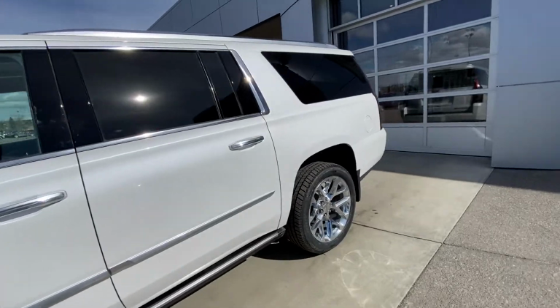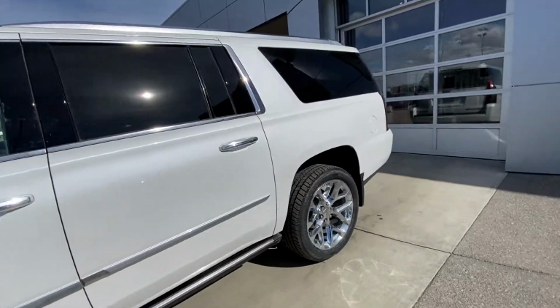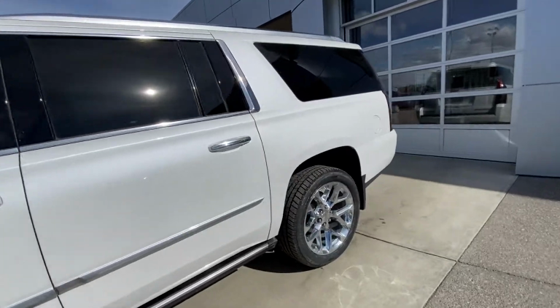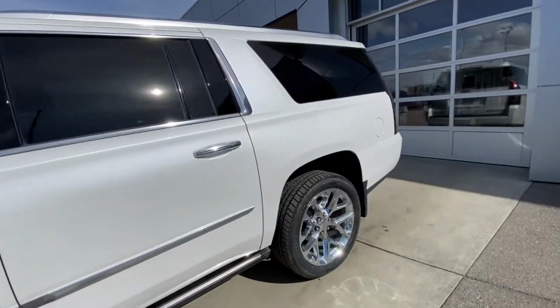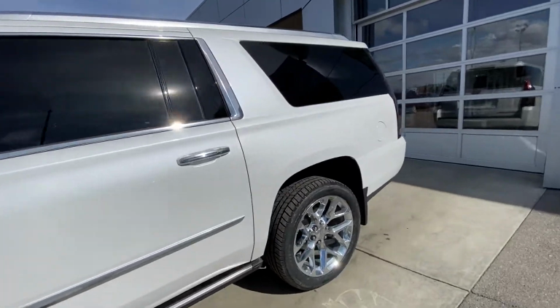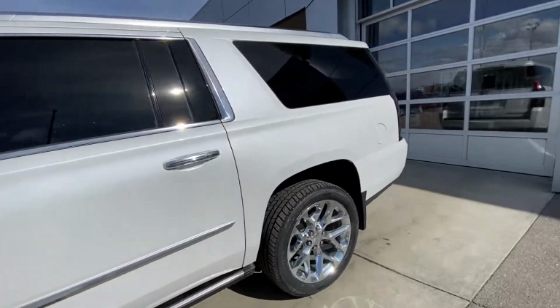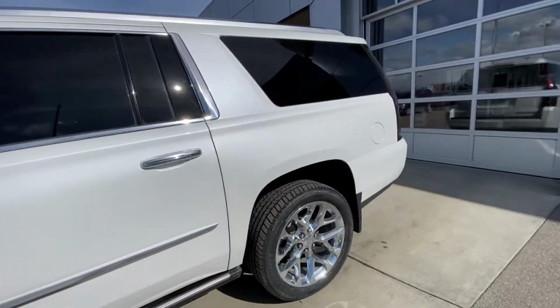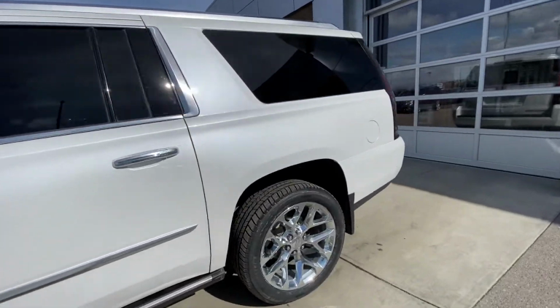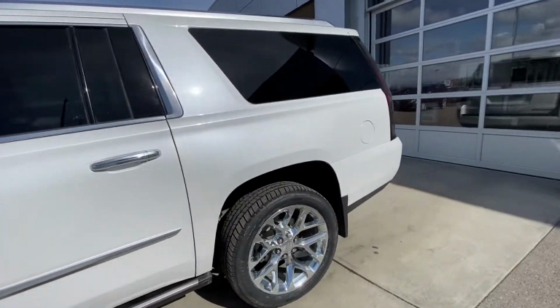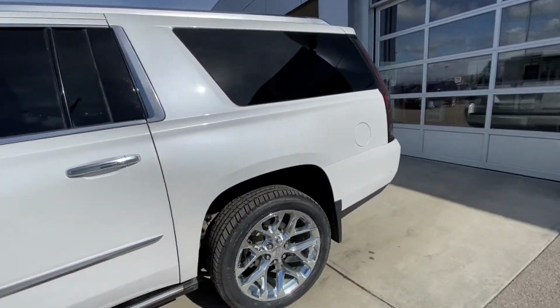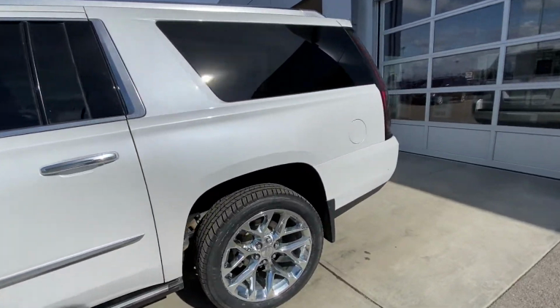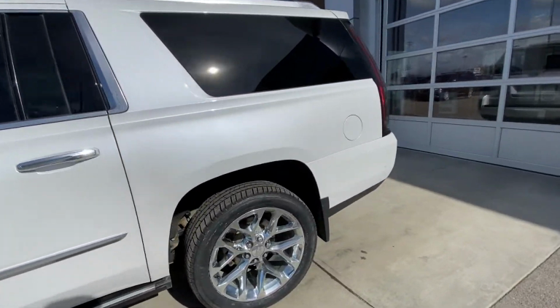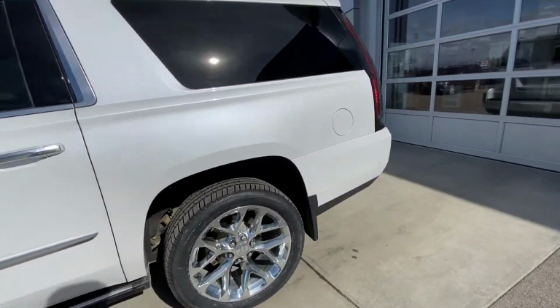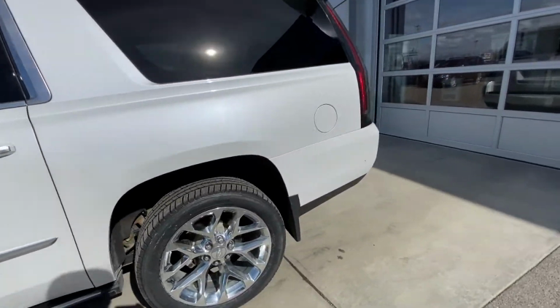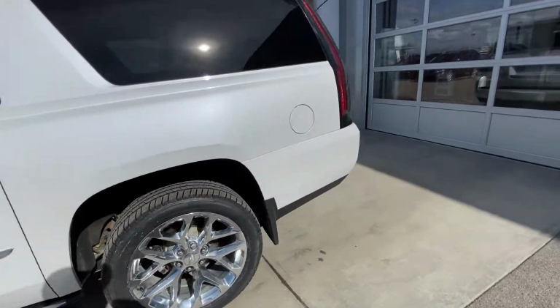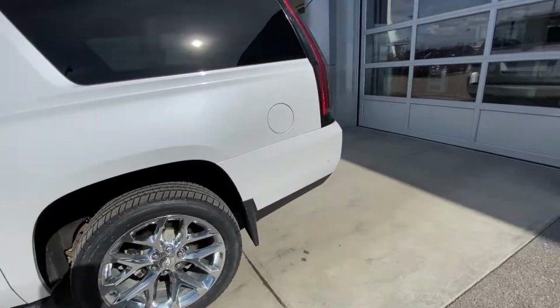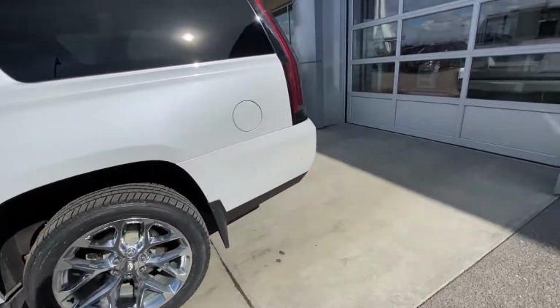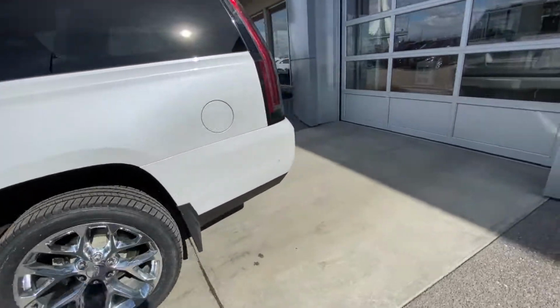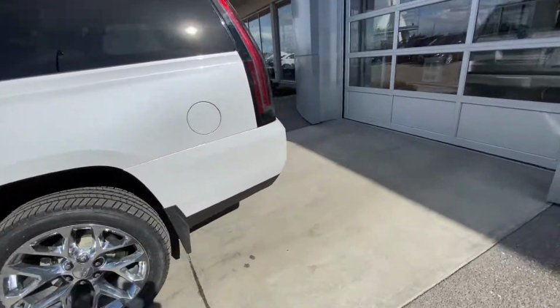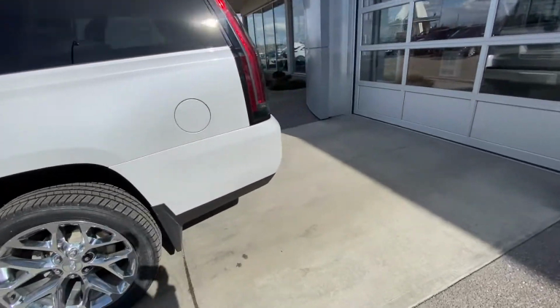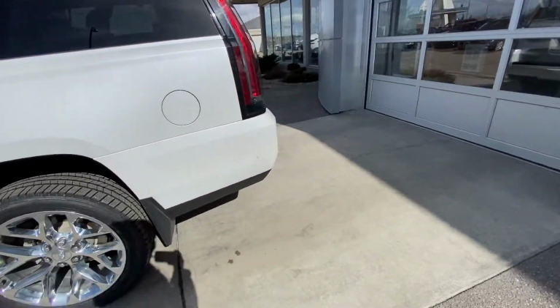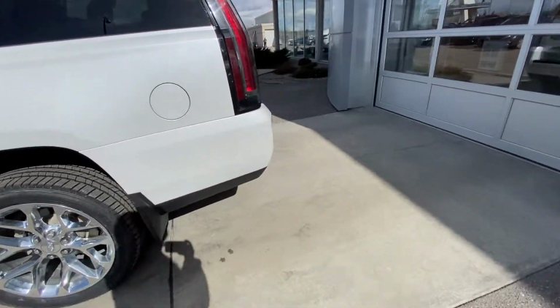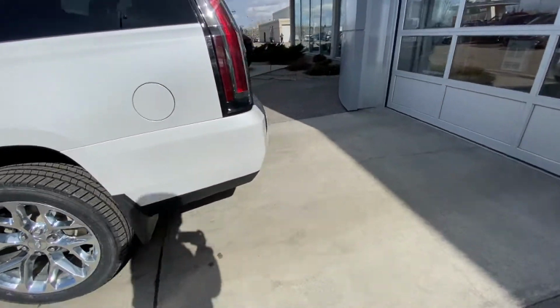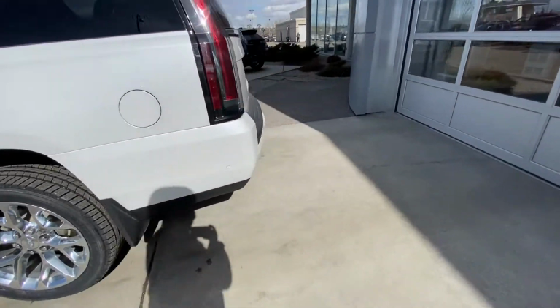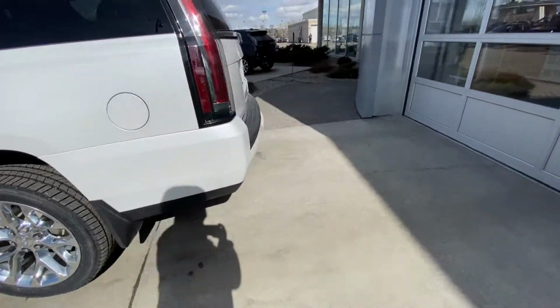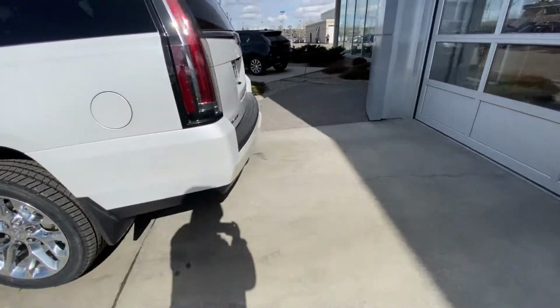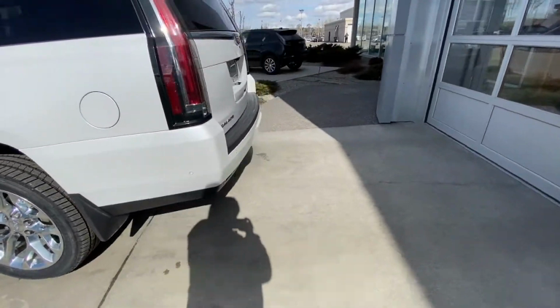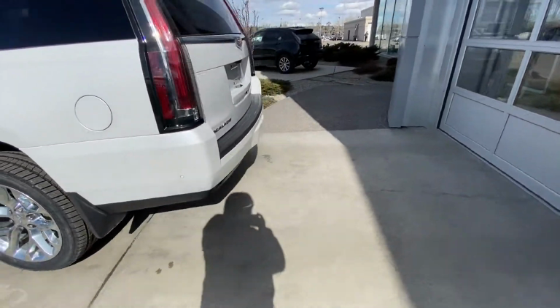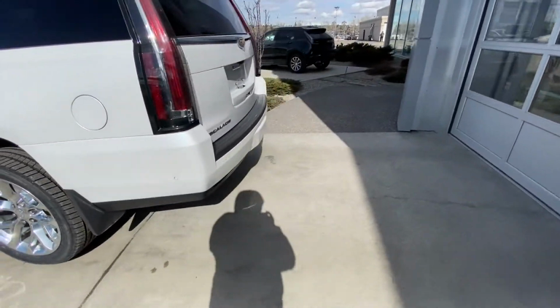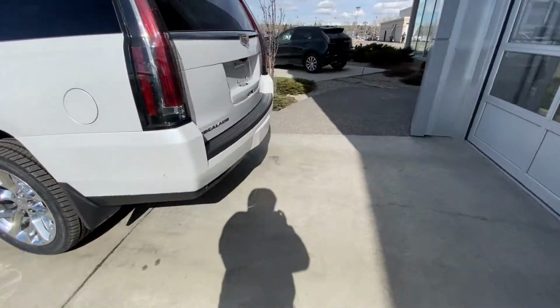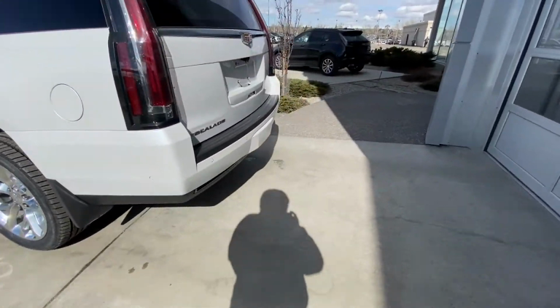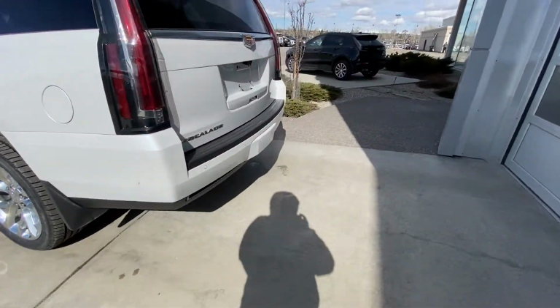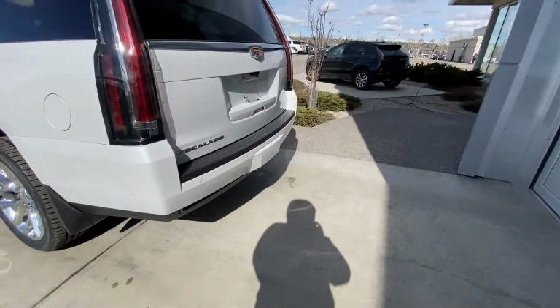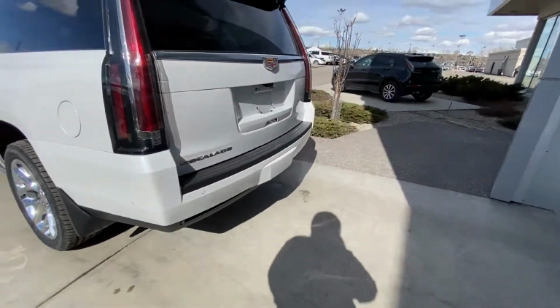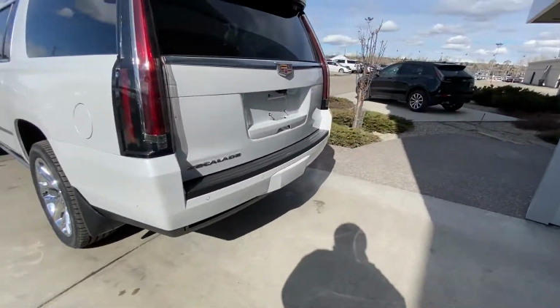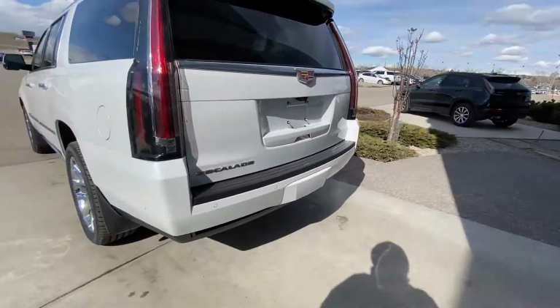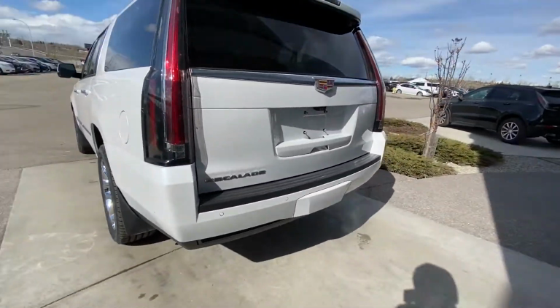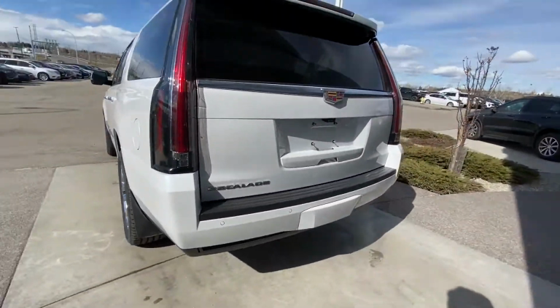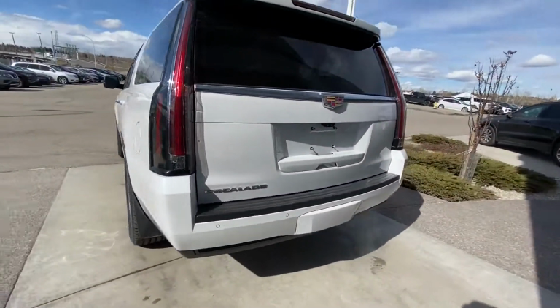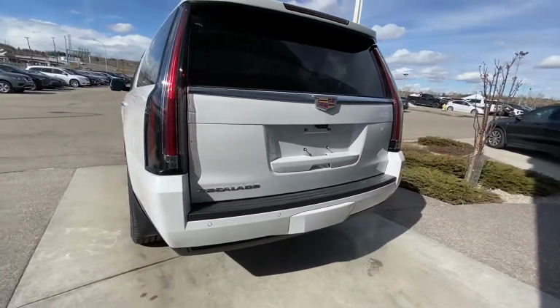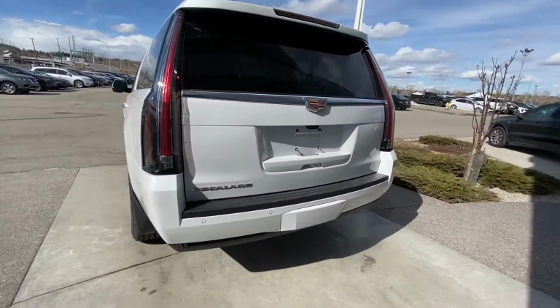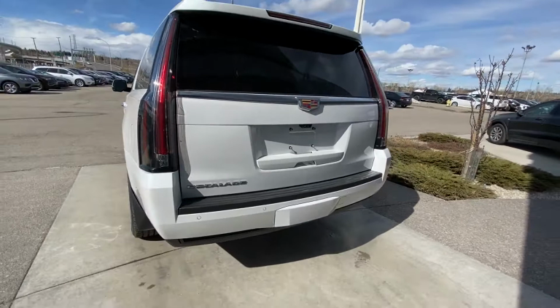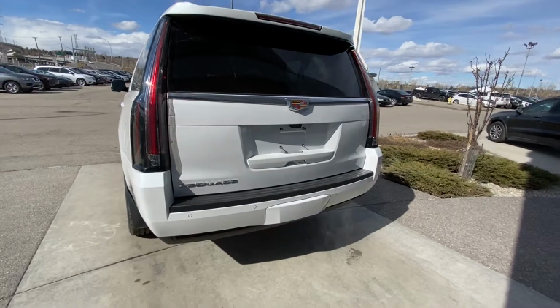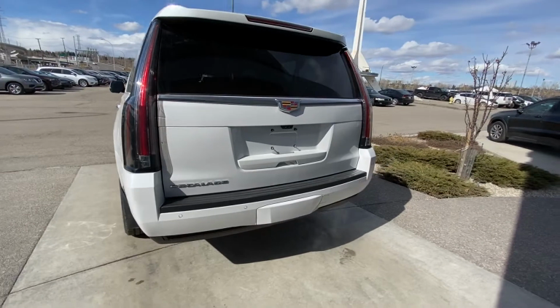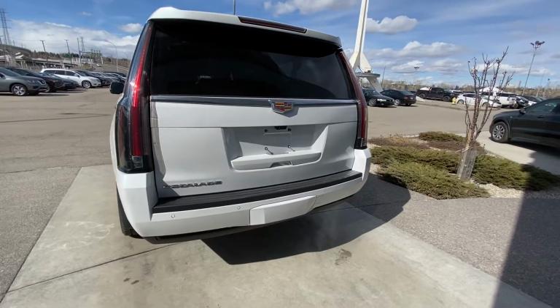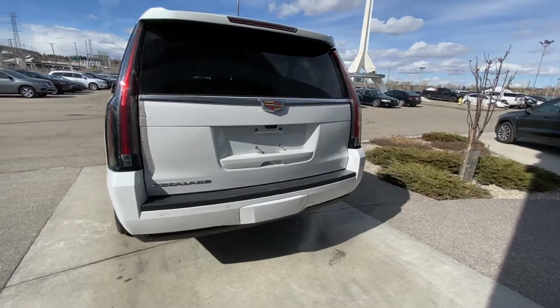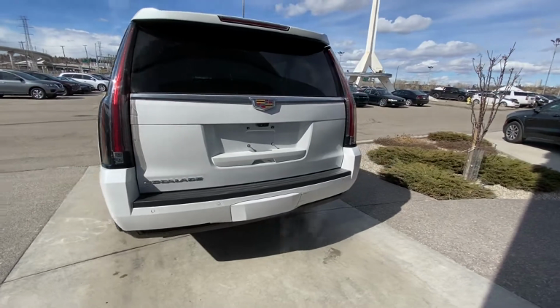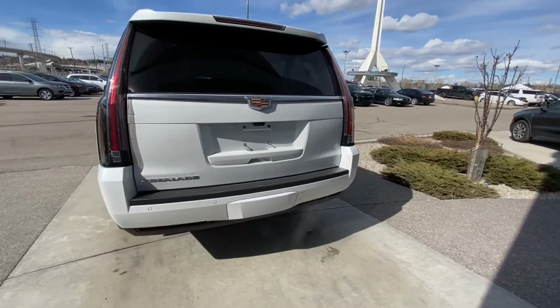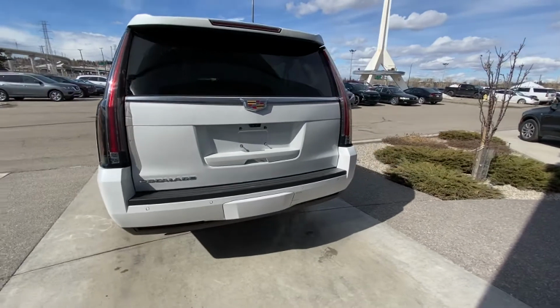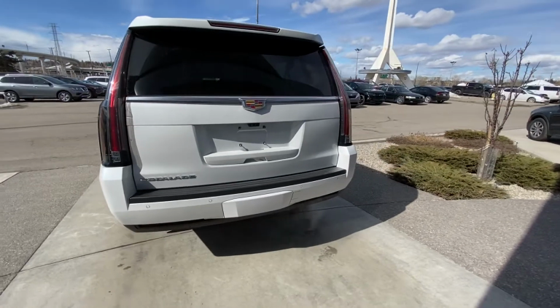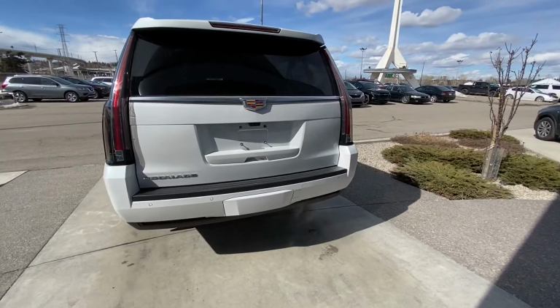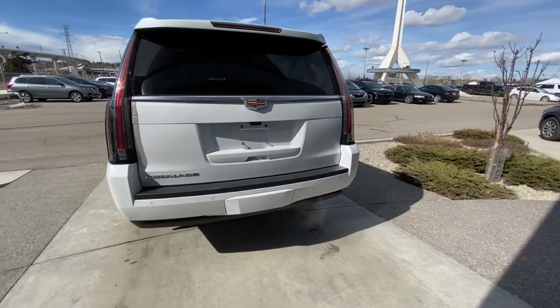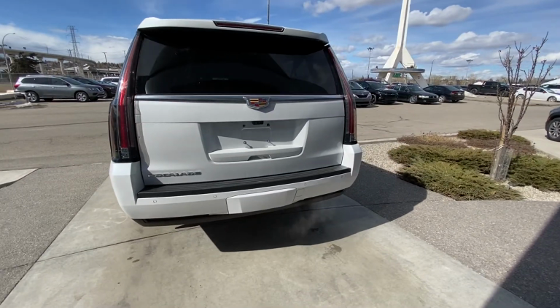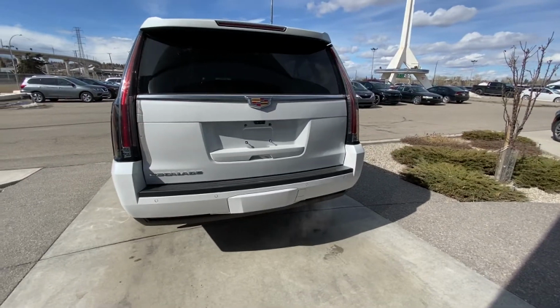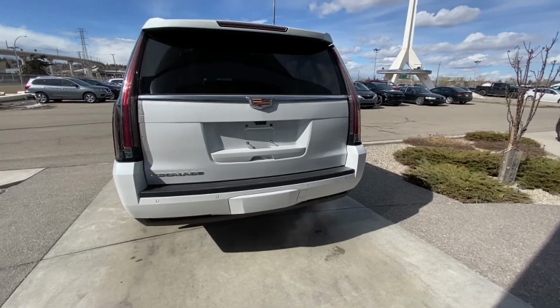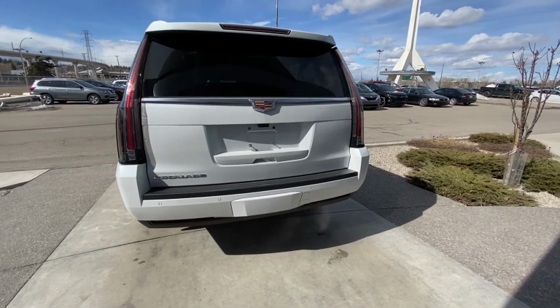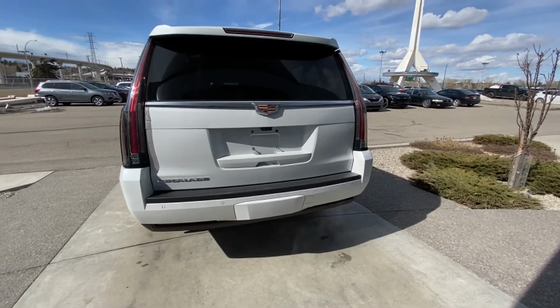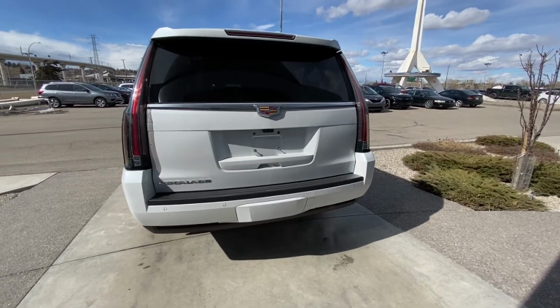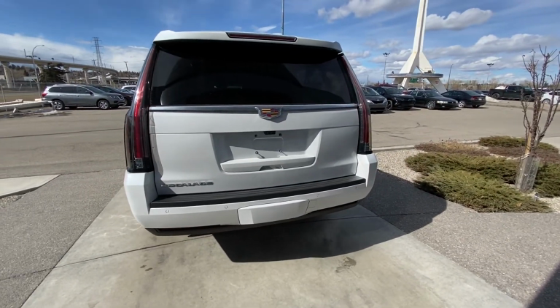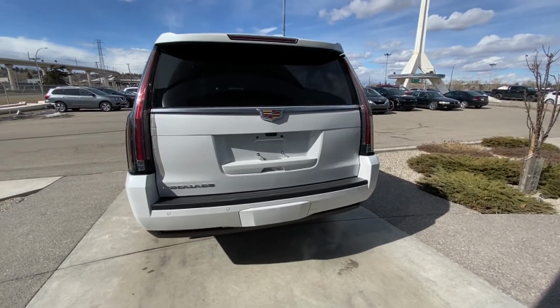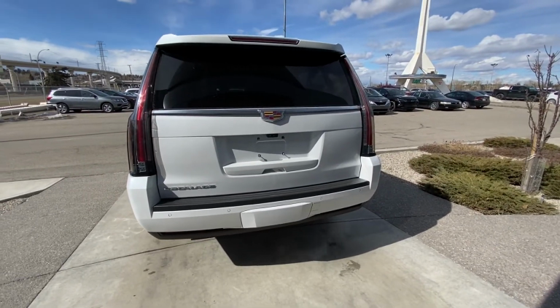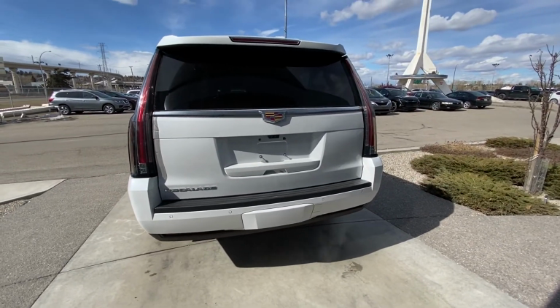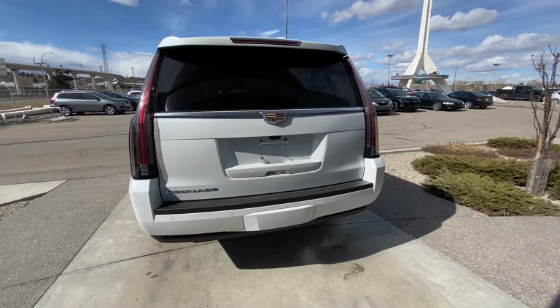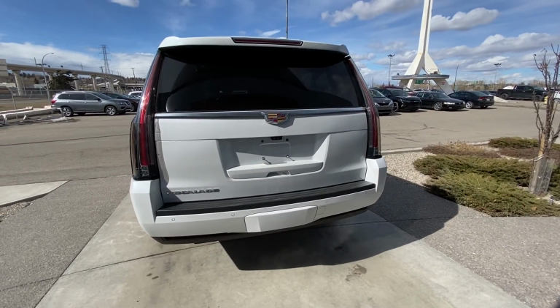The ESV features a longer body, tinted privacy windows, LED waterfall taillights, backup sensors, a power tailgate, and a trailer tow package.